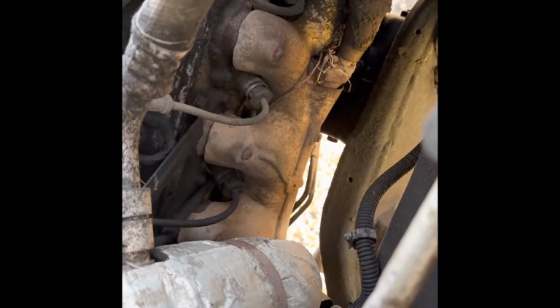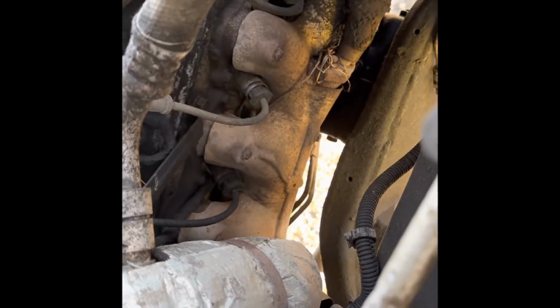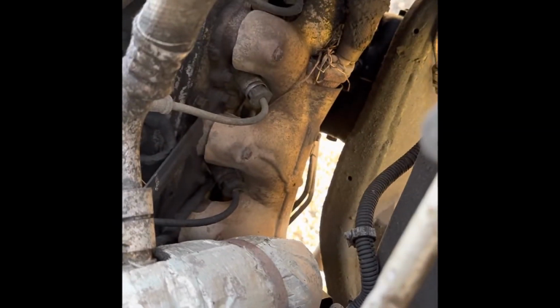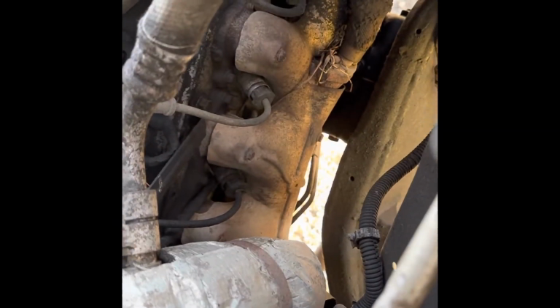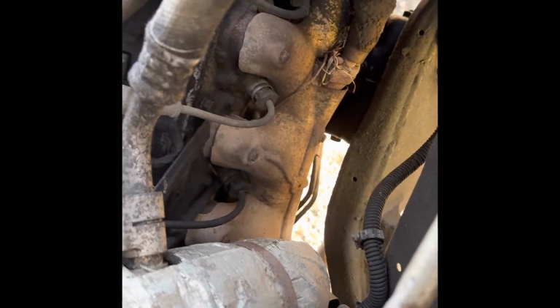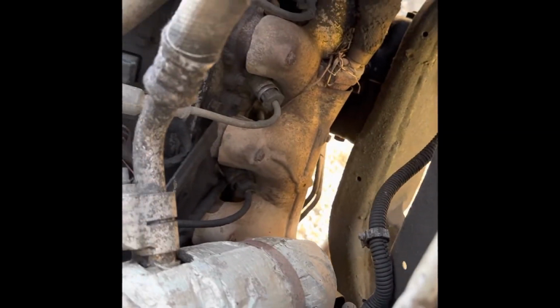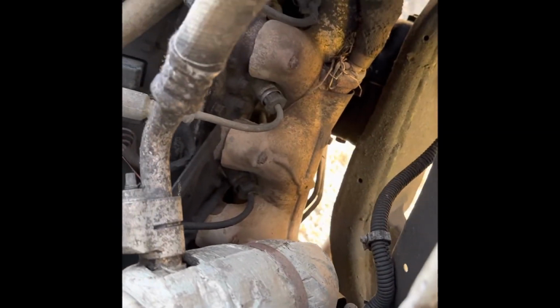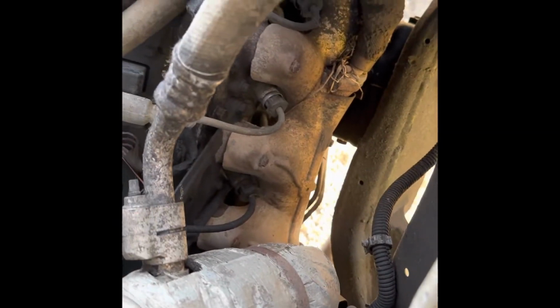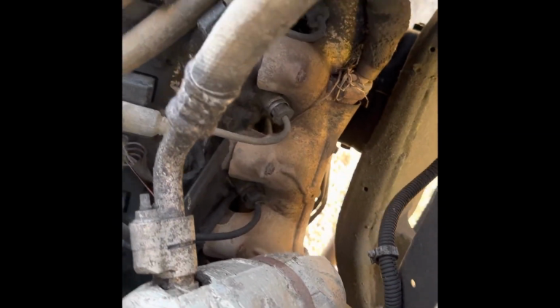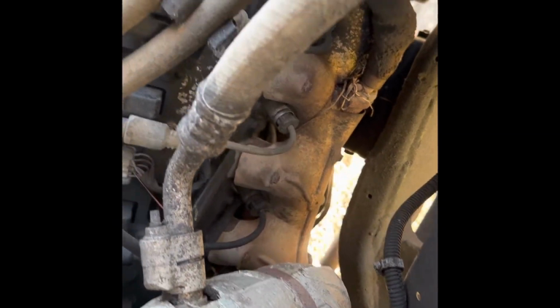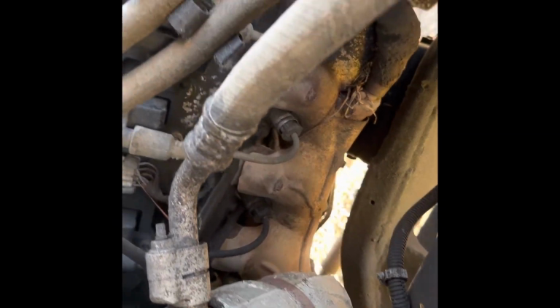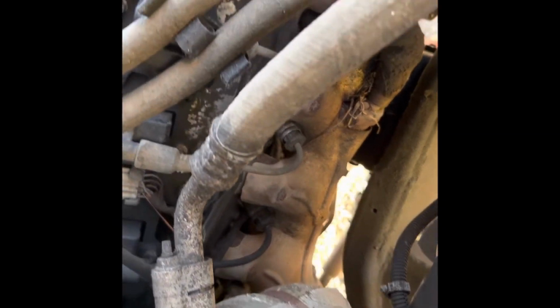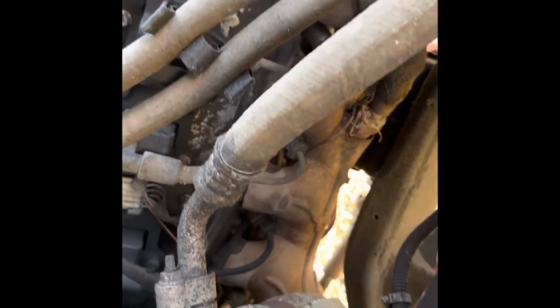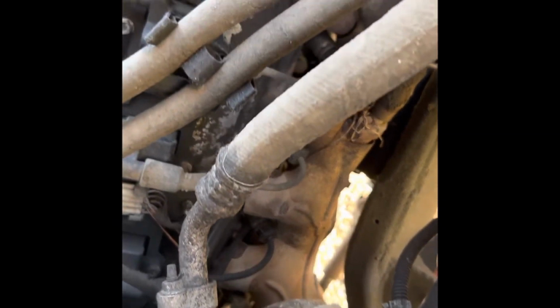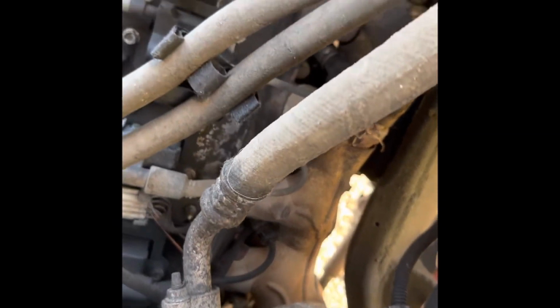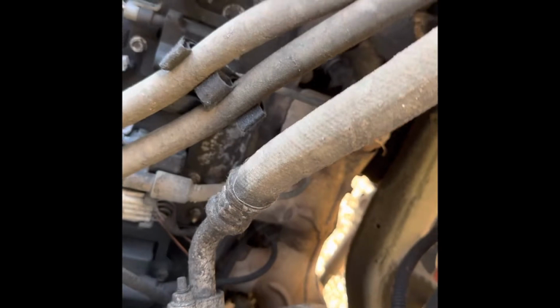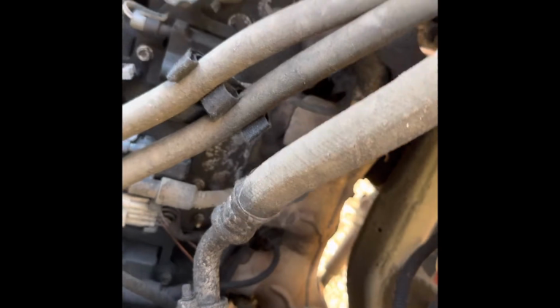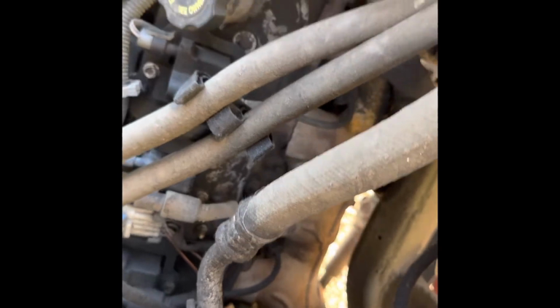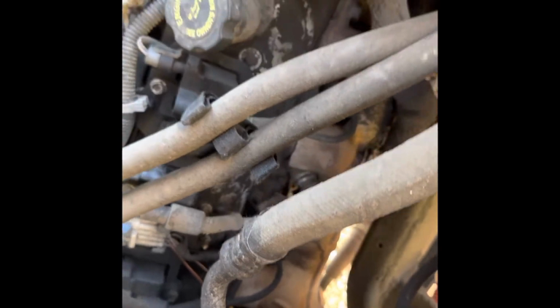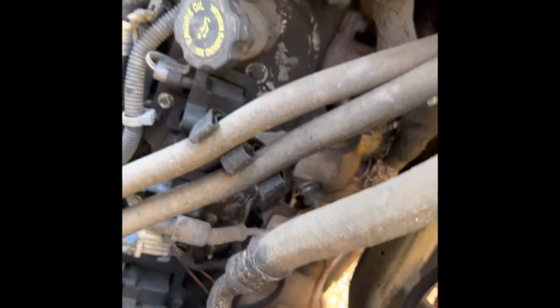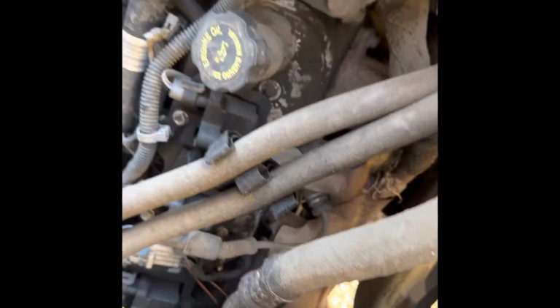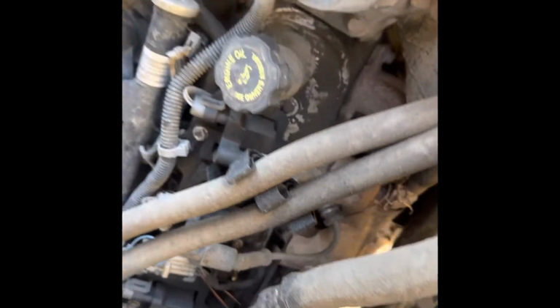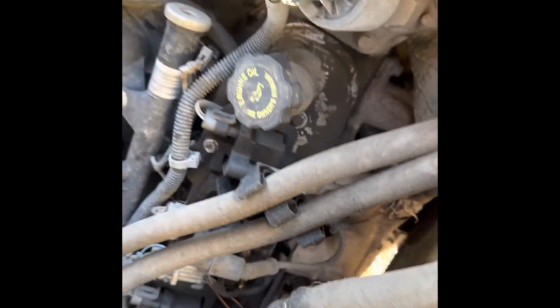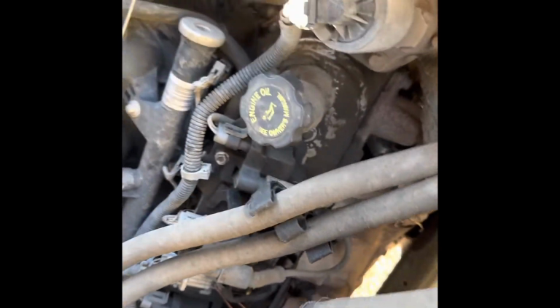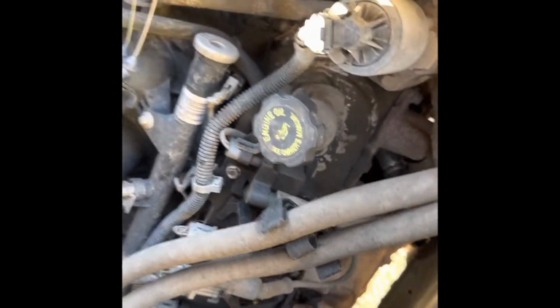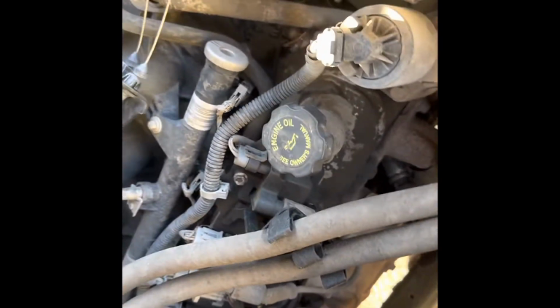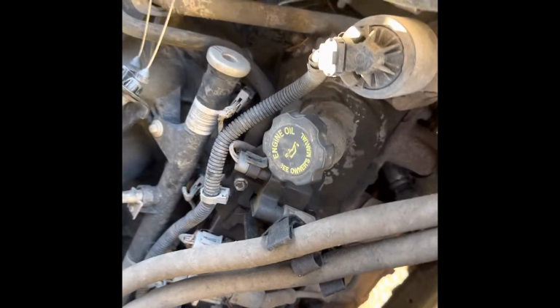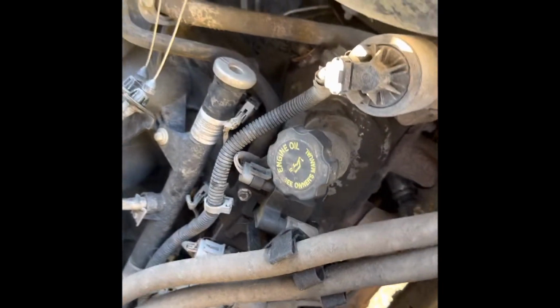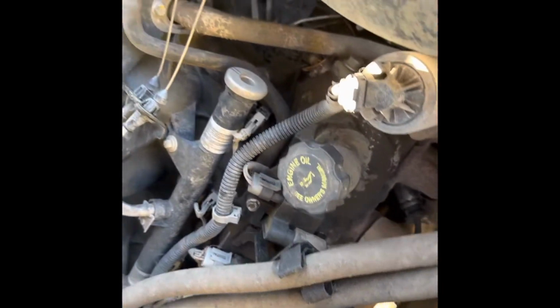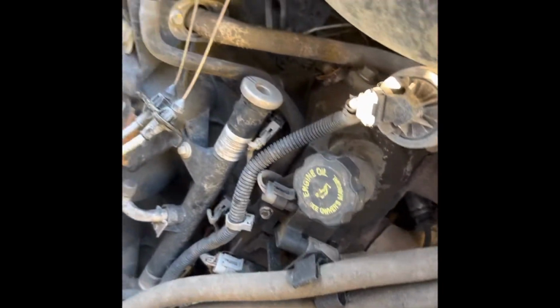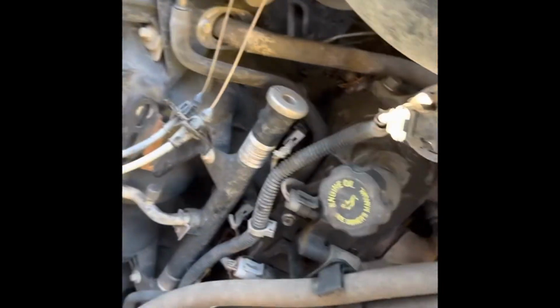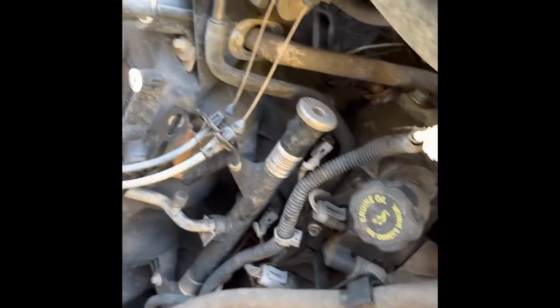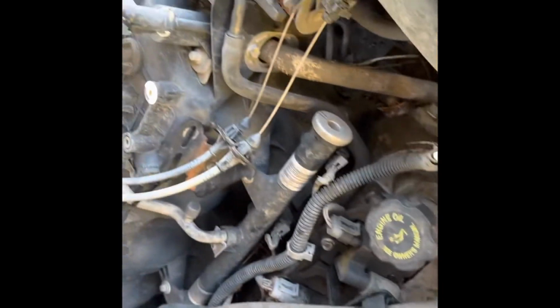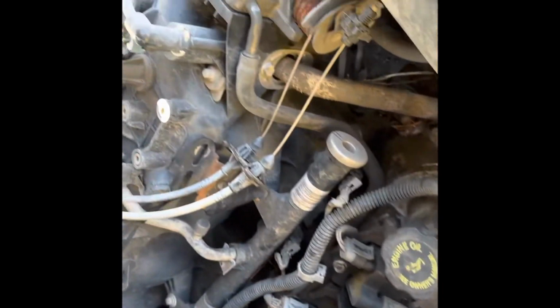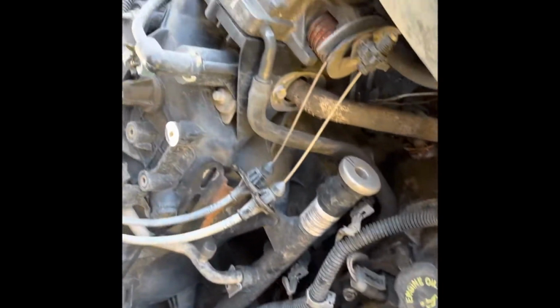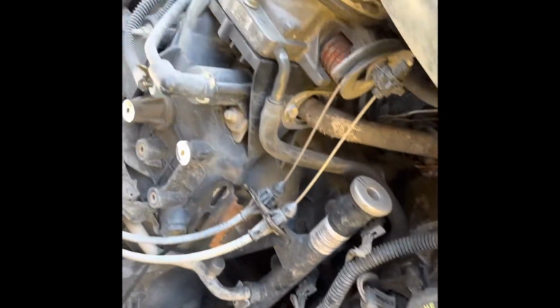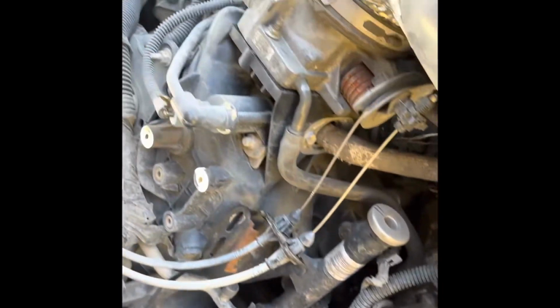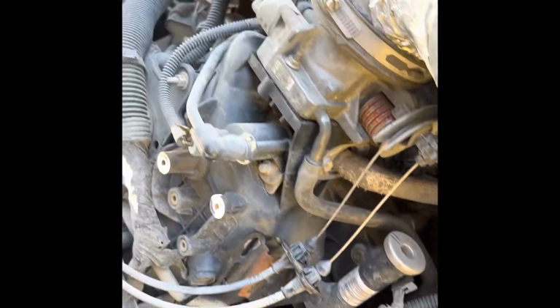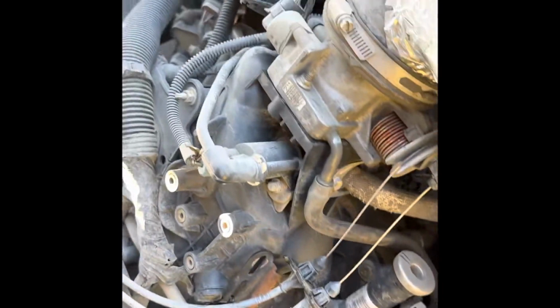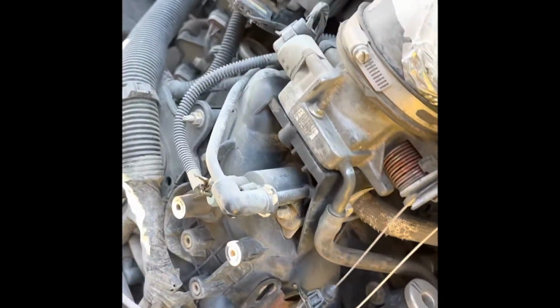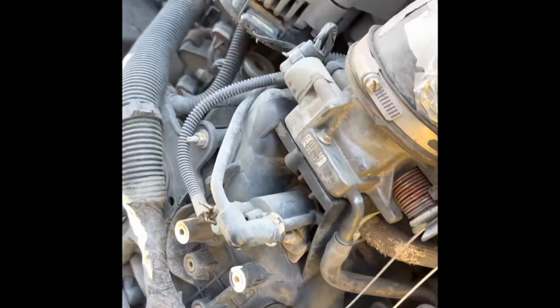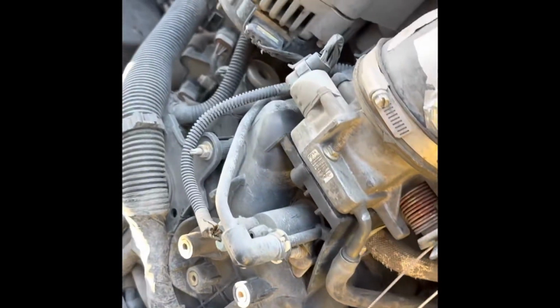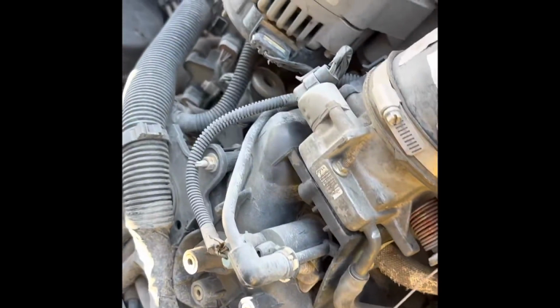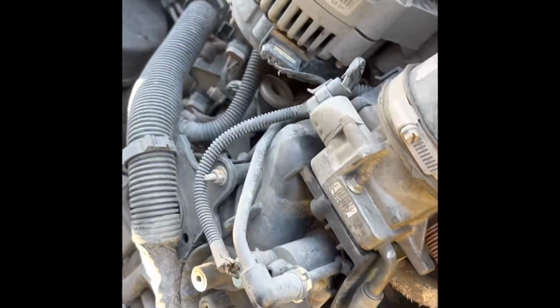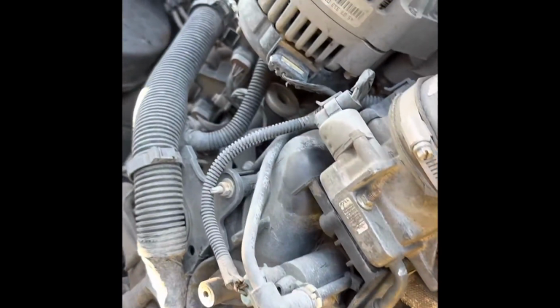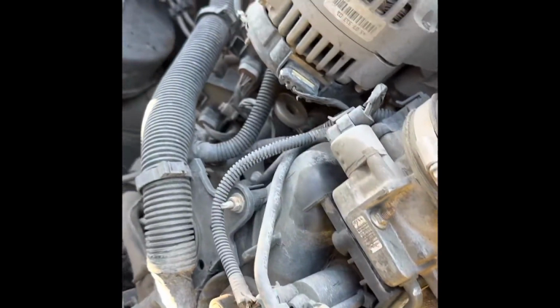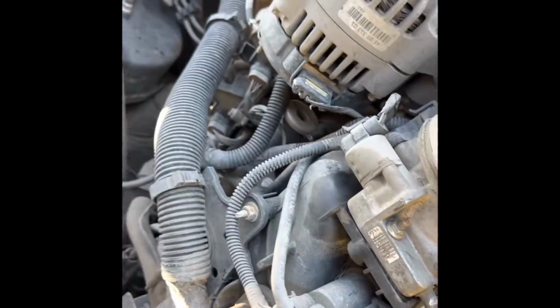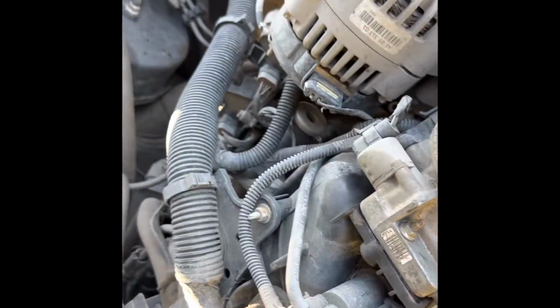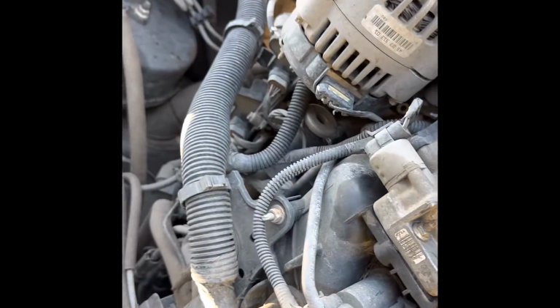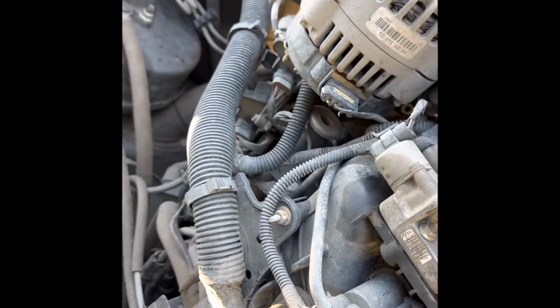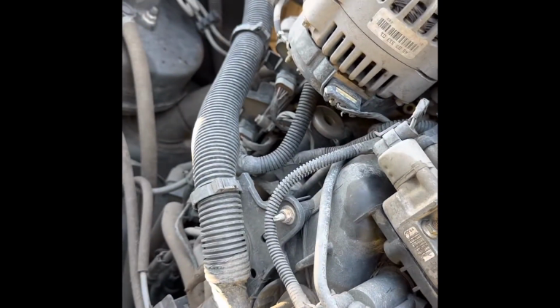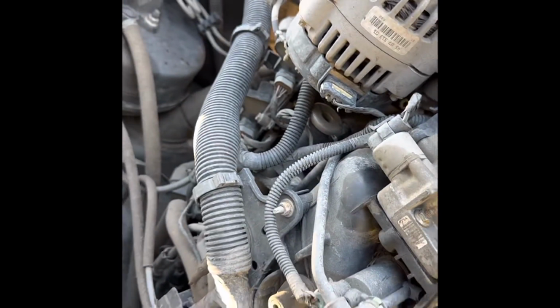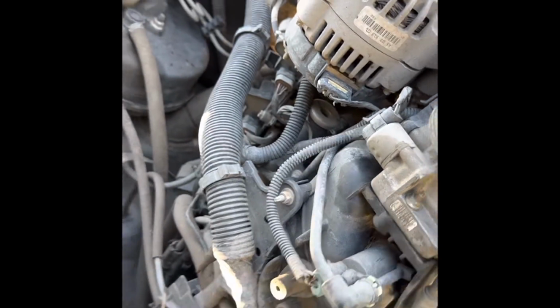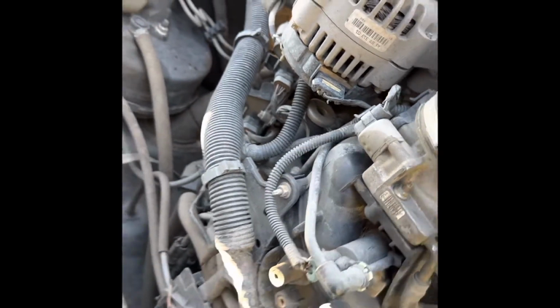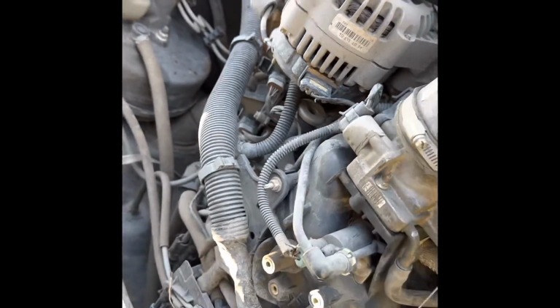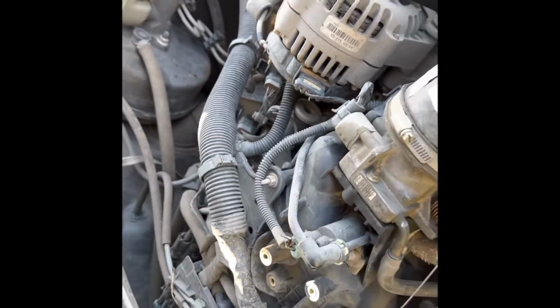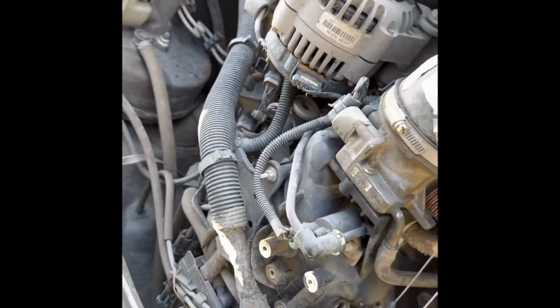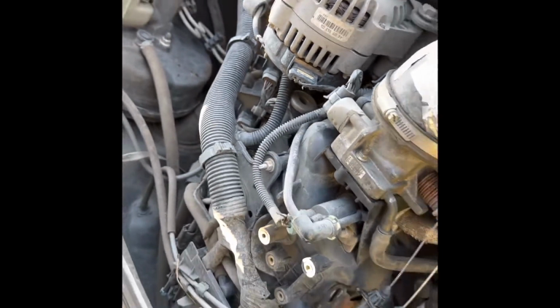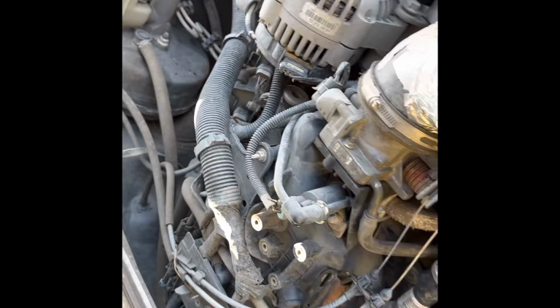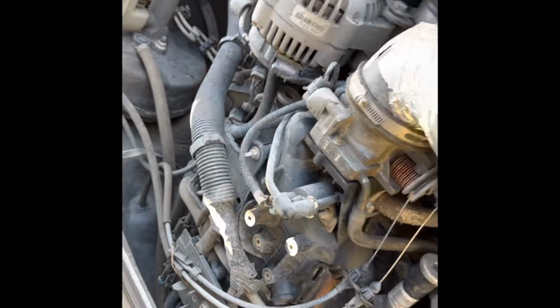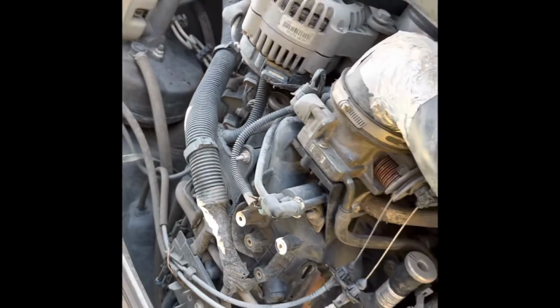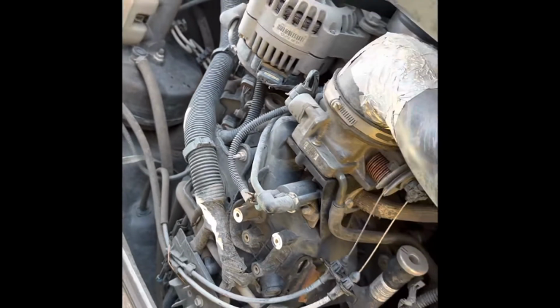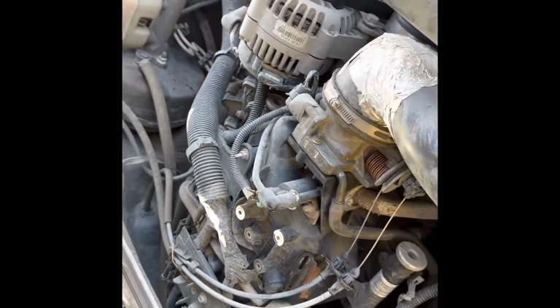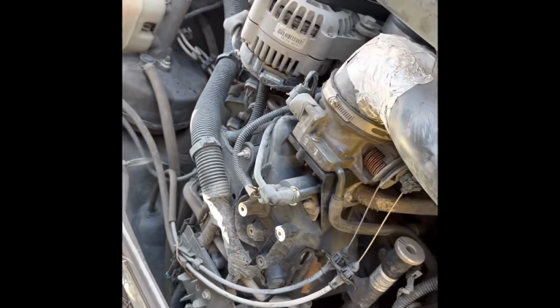The guy I bought it from said it had a rod go through the block, yet I can't seem to find that anywhere, so I don't know — might snoop into that a little bit. Thanks for watching.